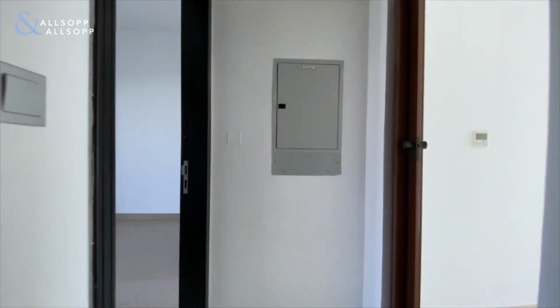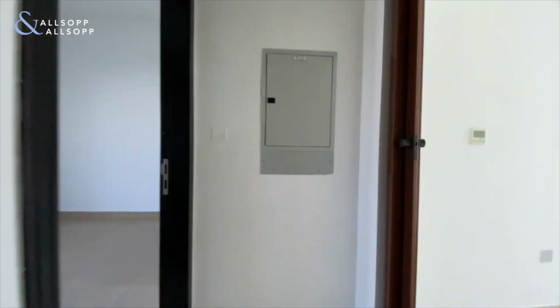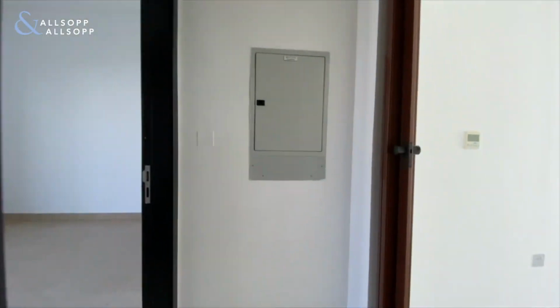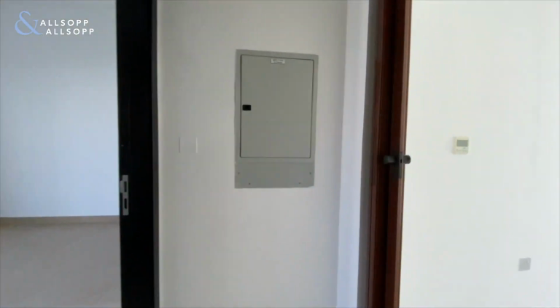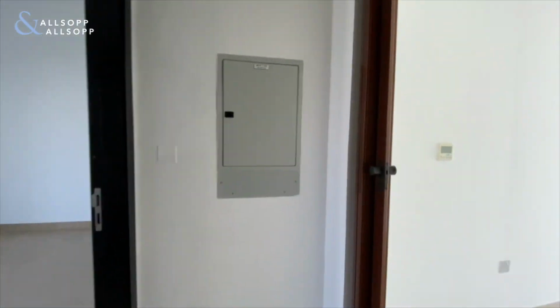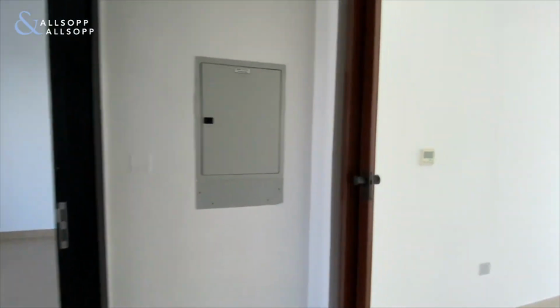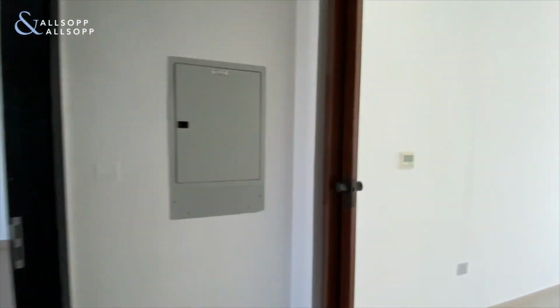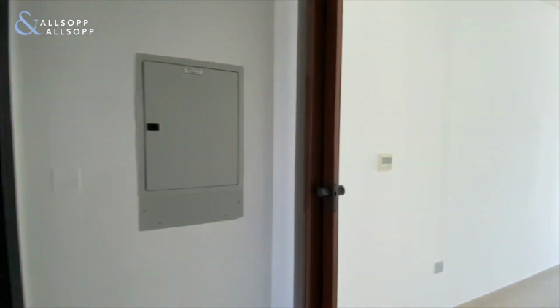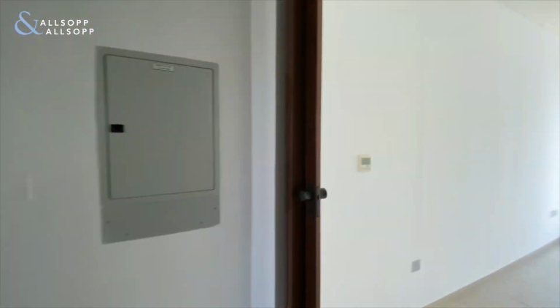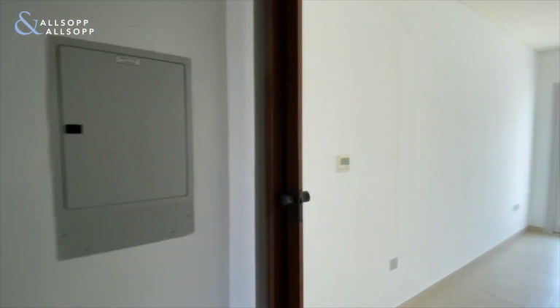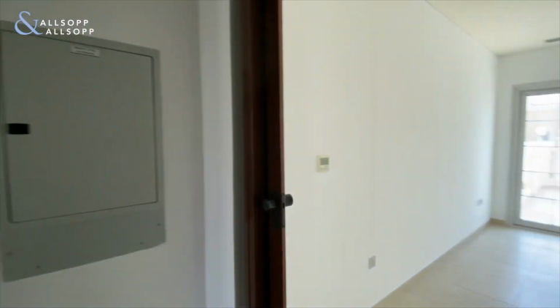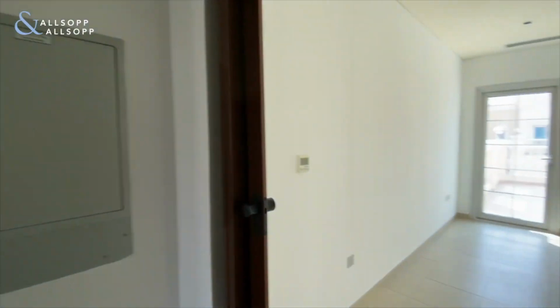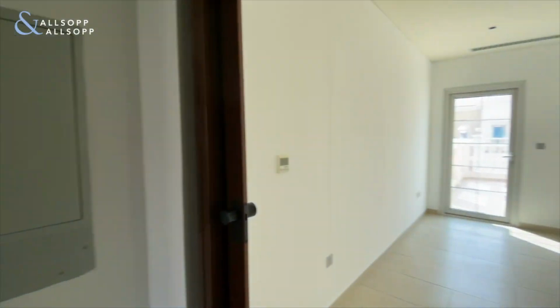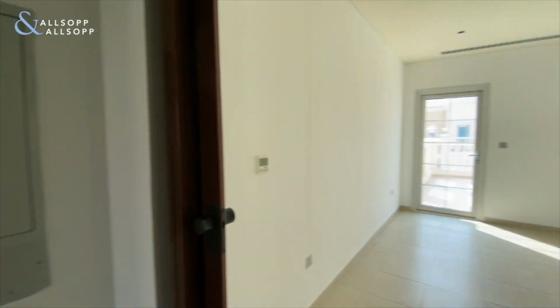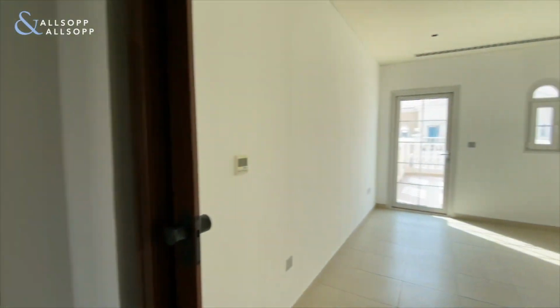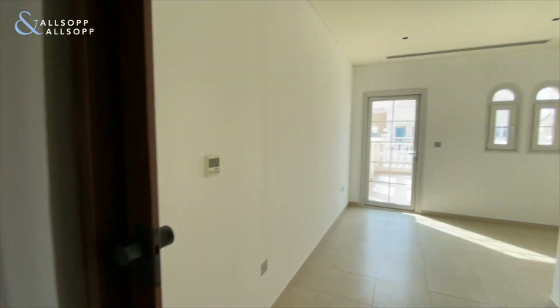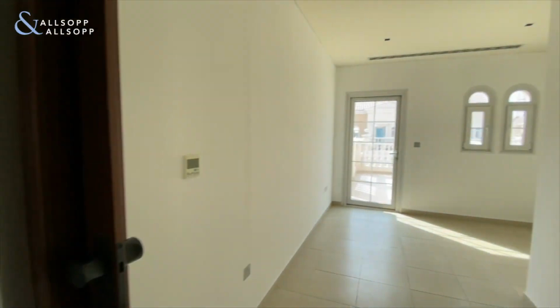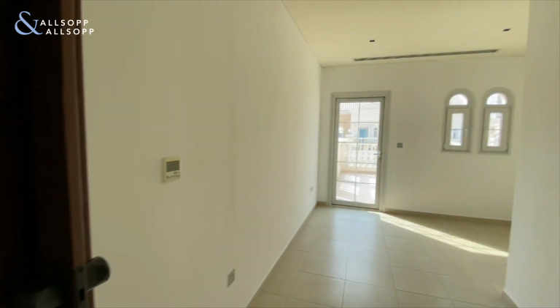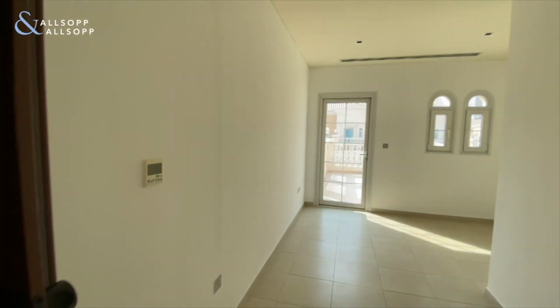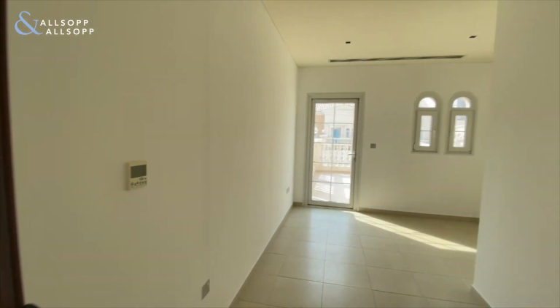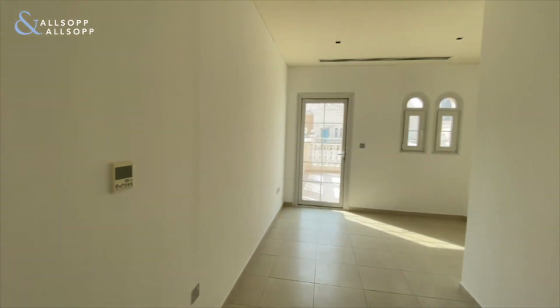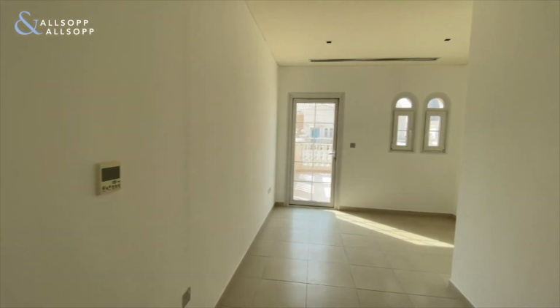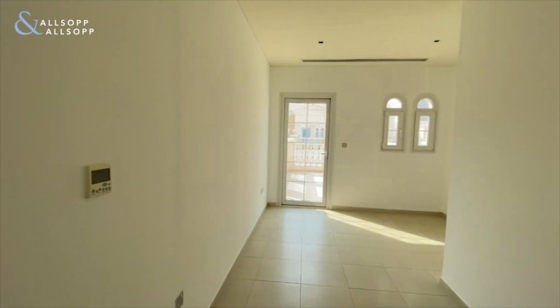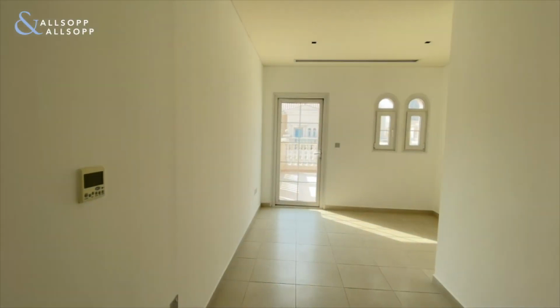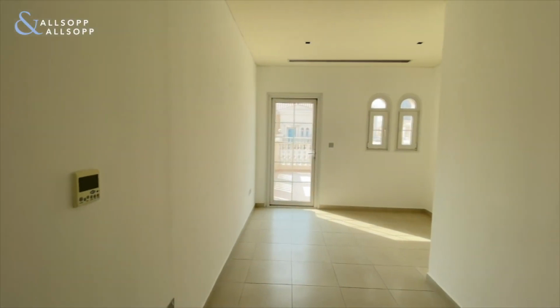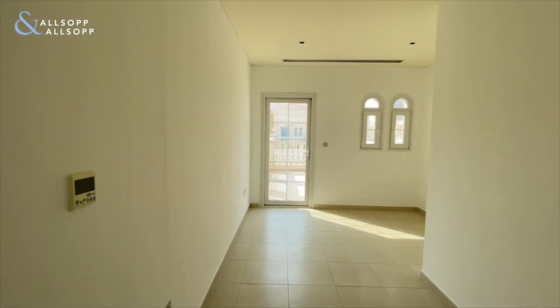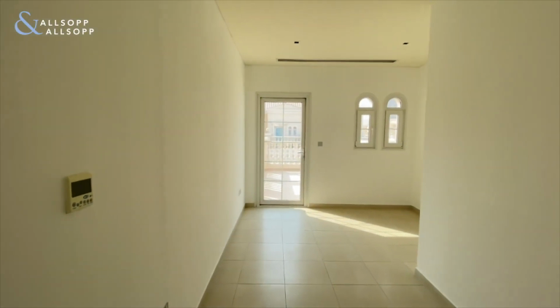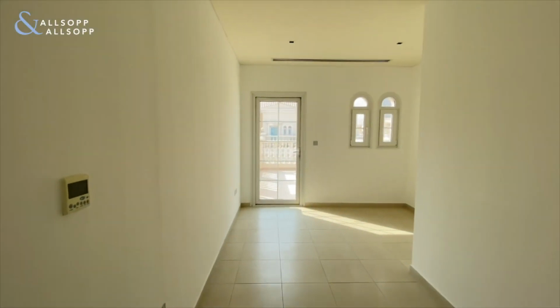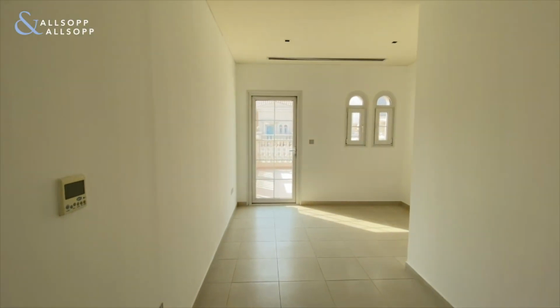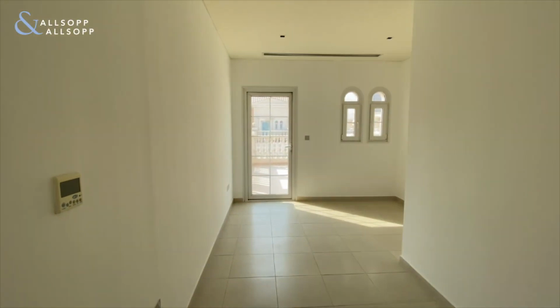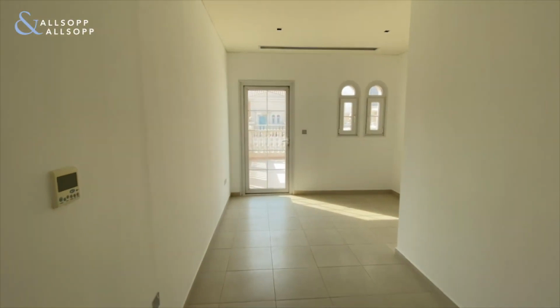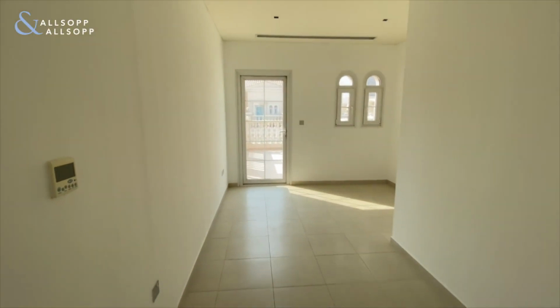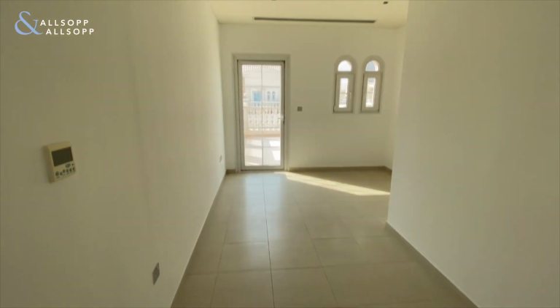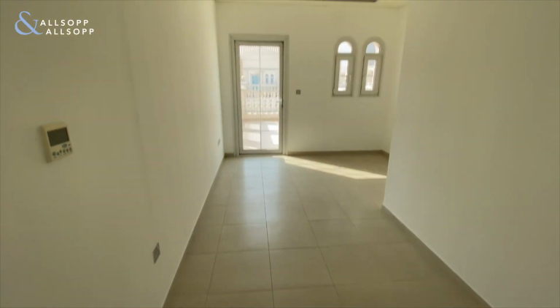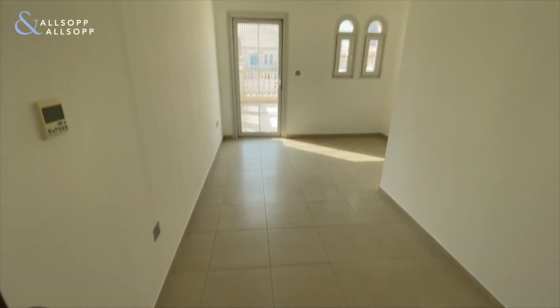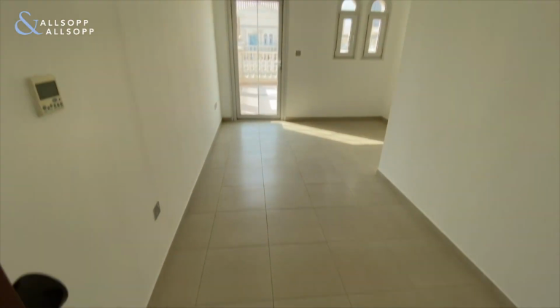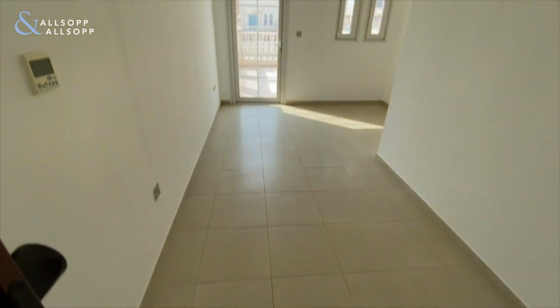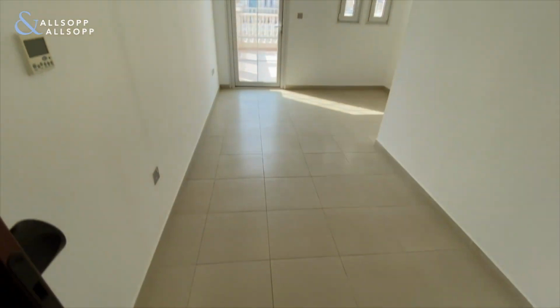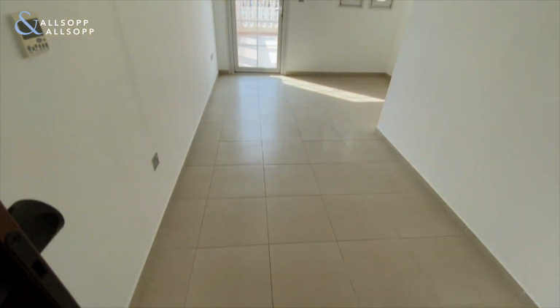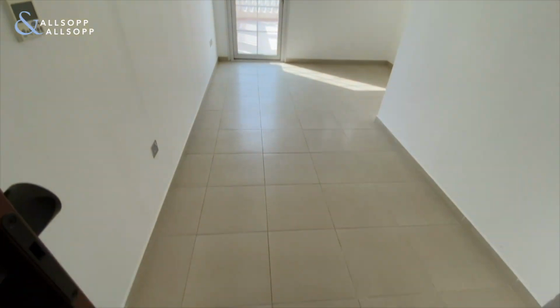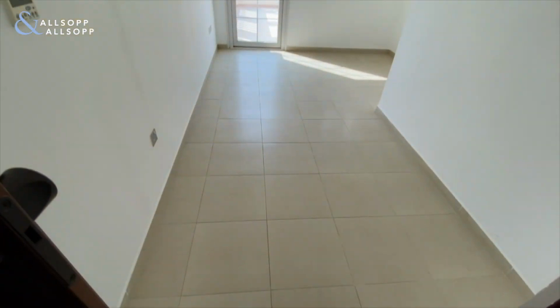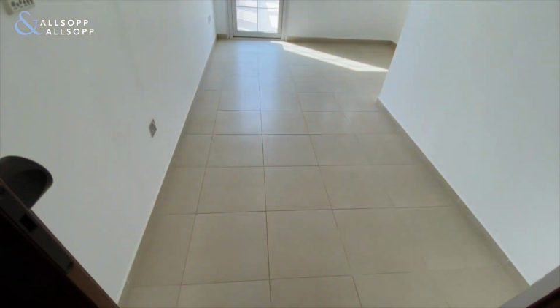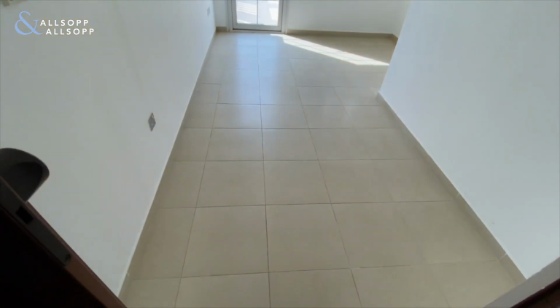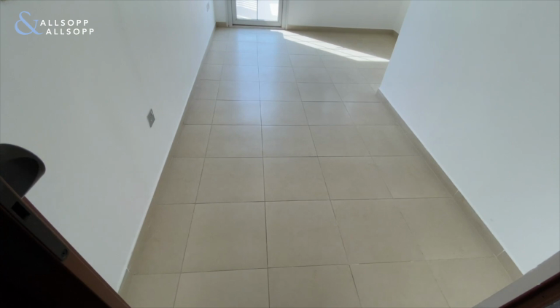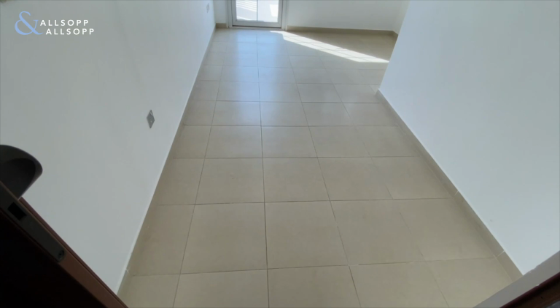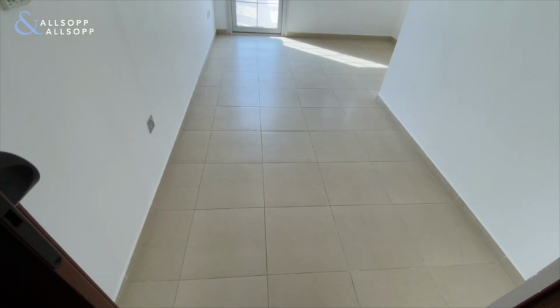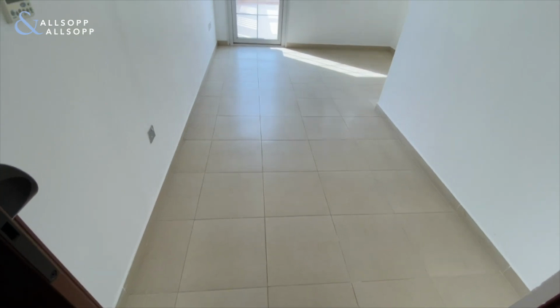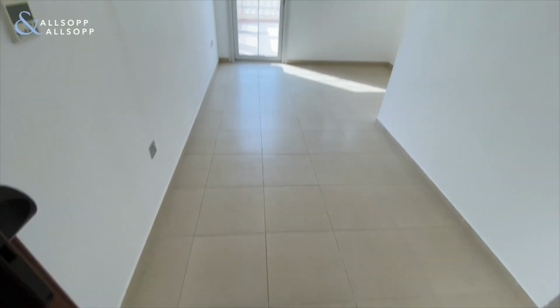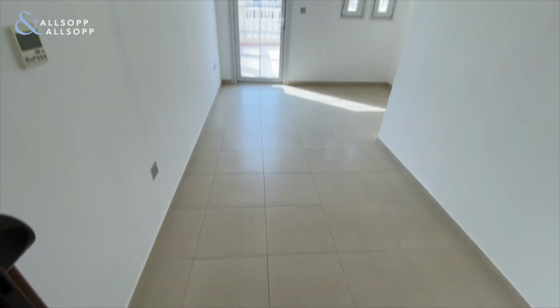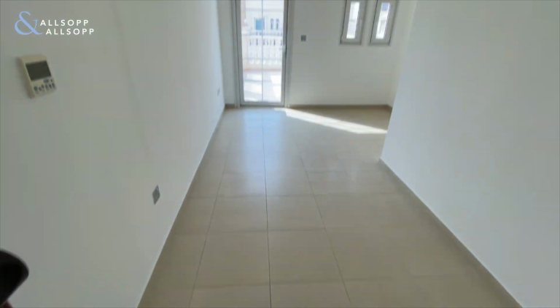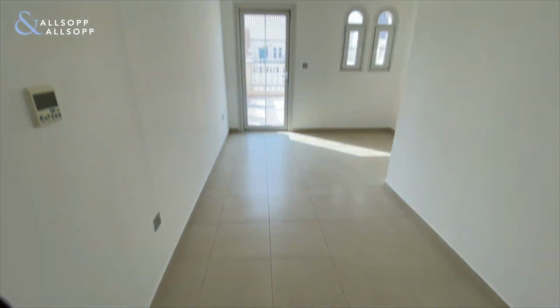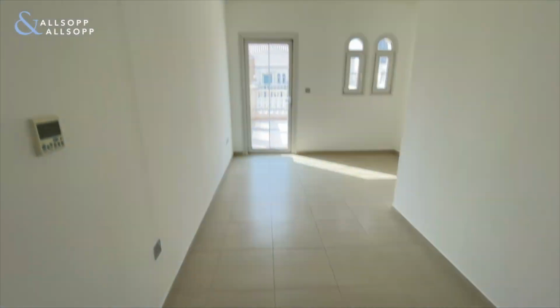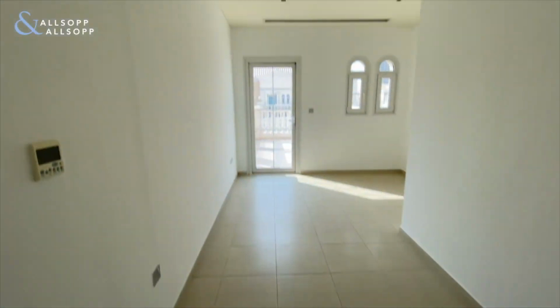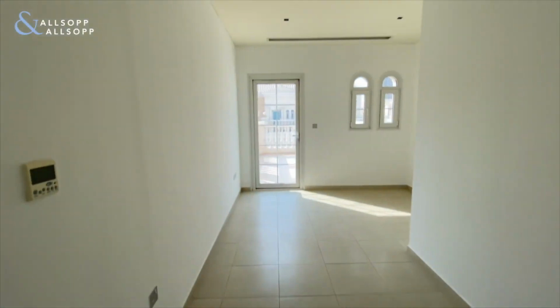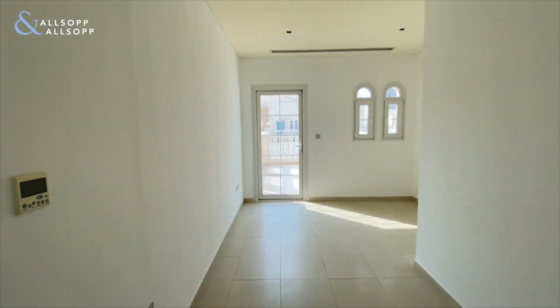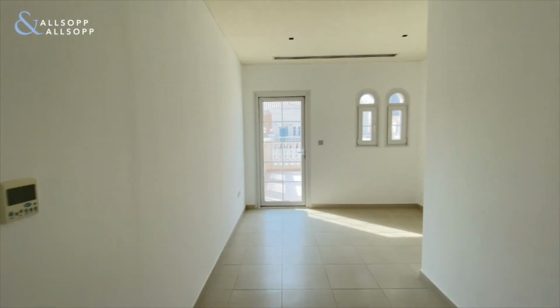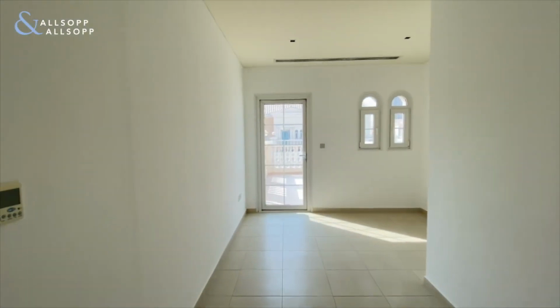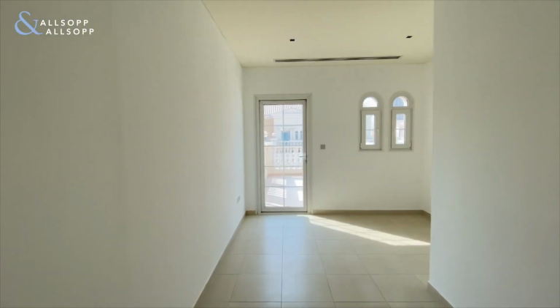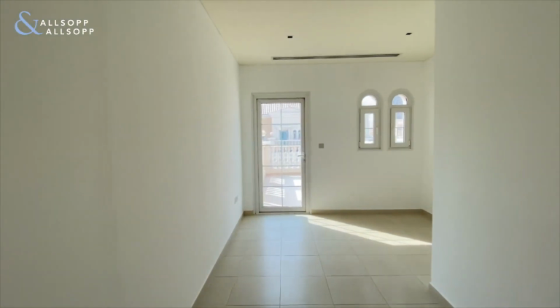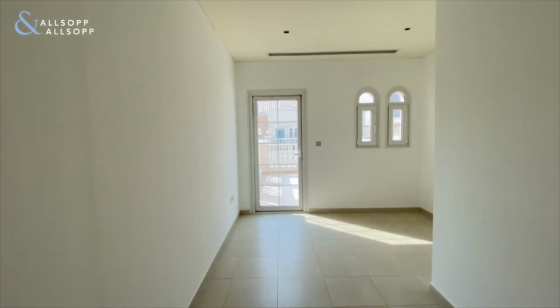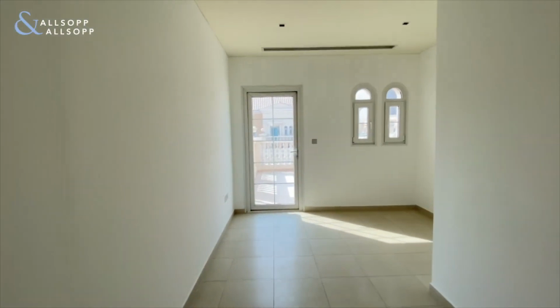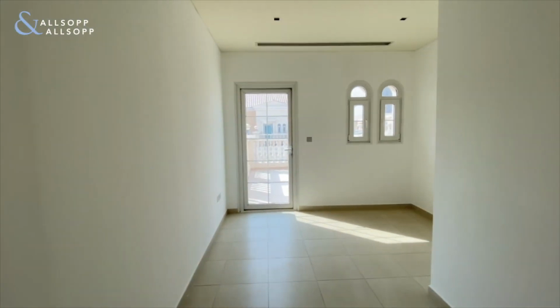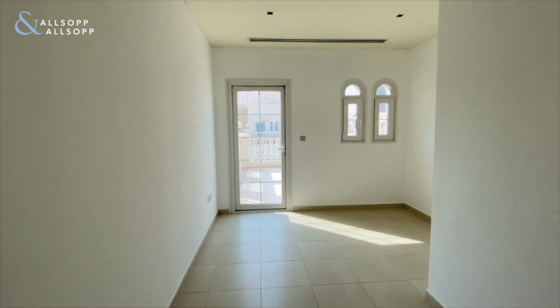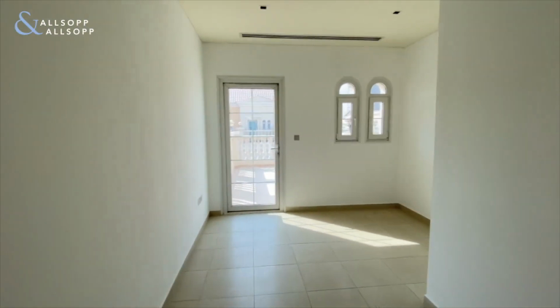Let's go and have a look at the guest room — or an office if you like — which also comes with a sizeable terrace.